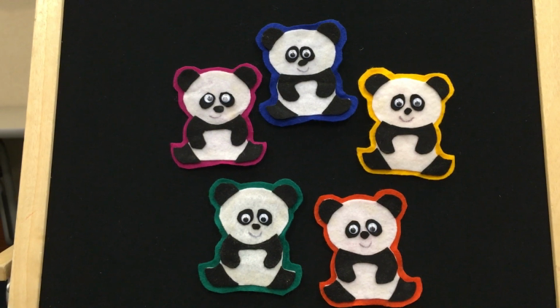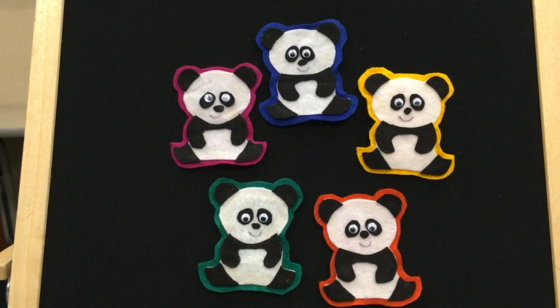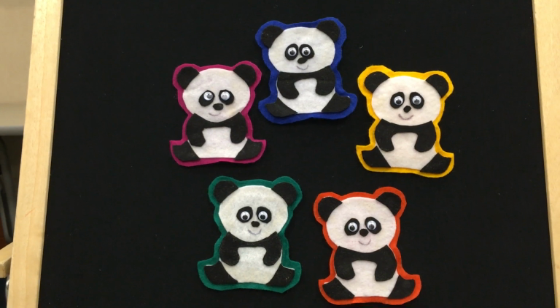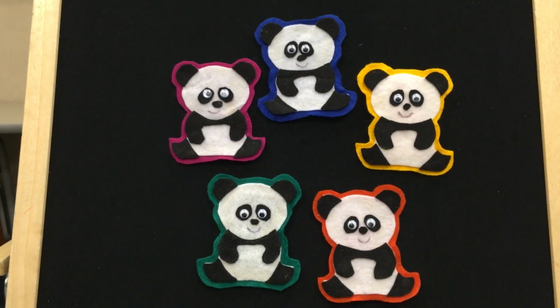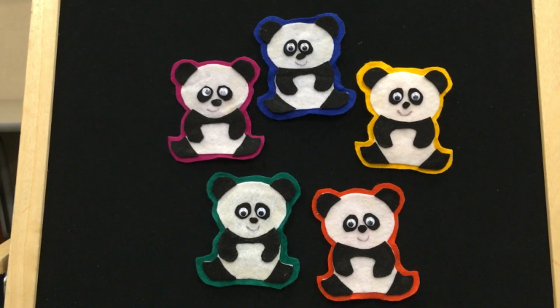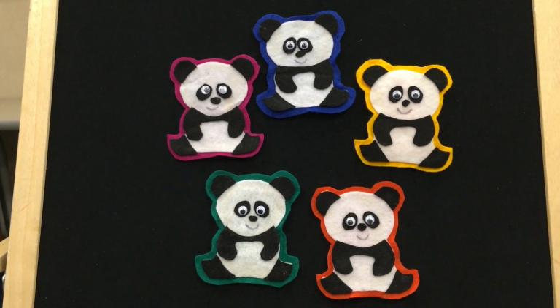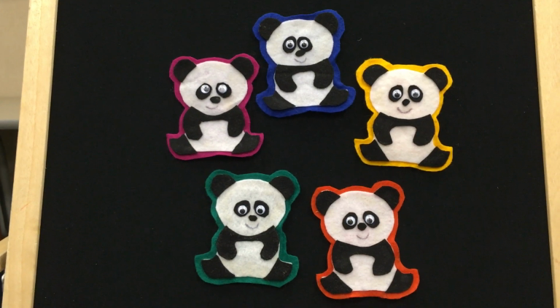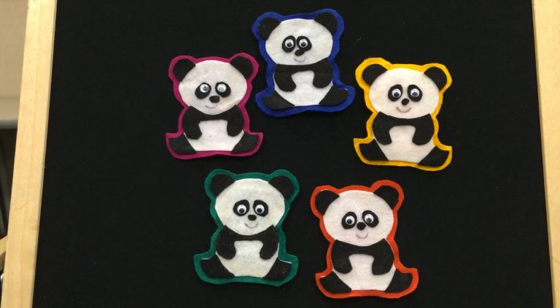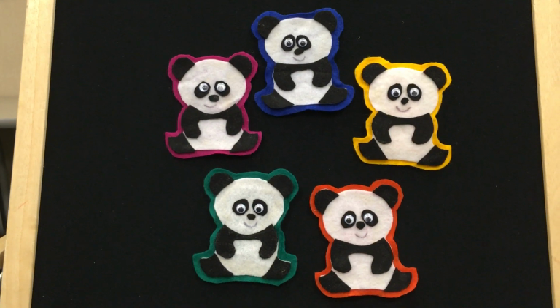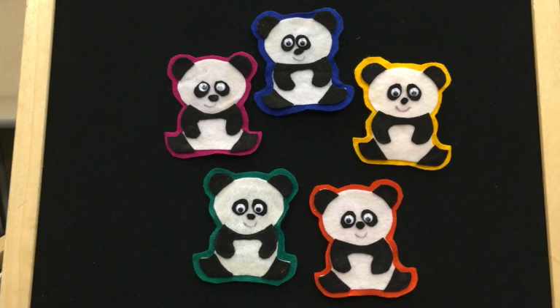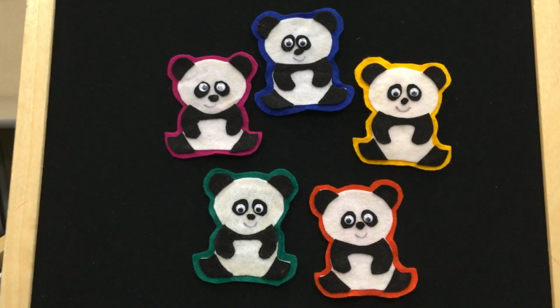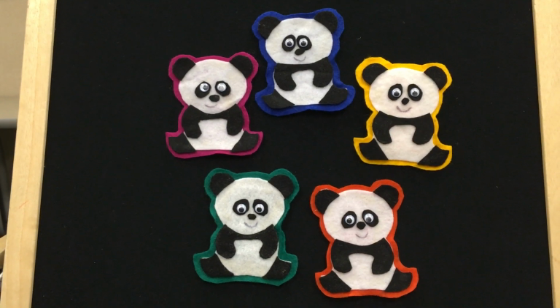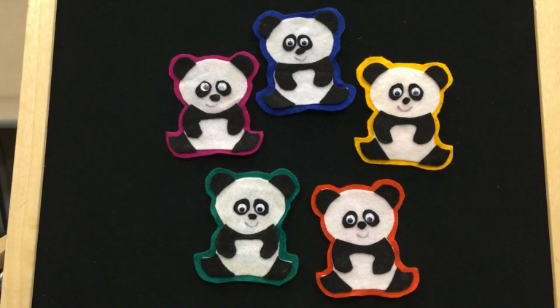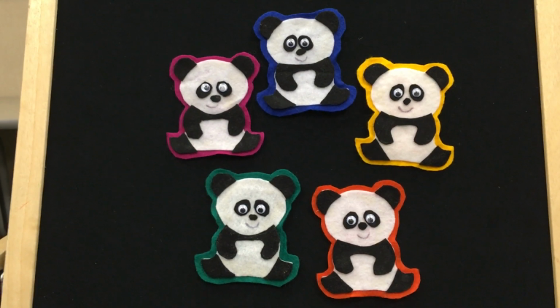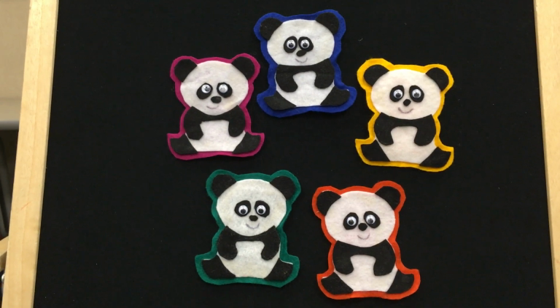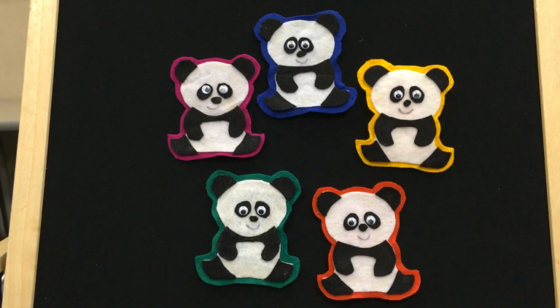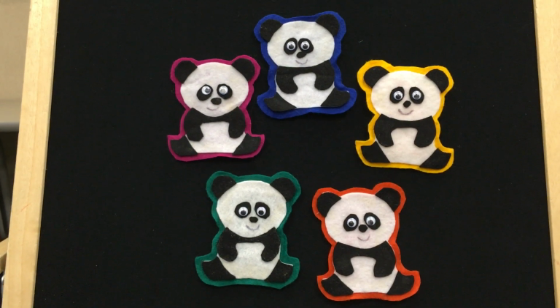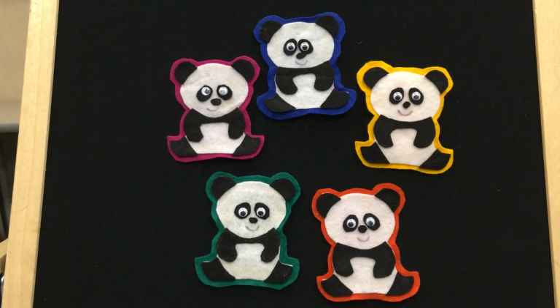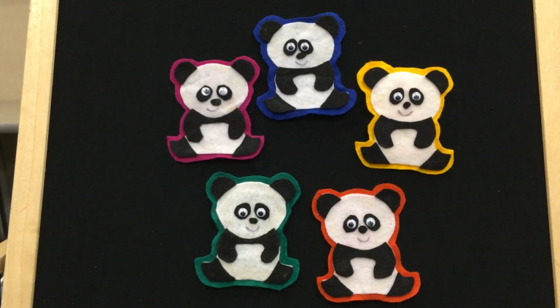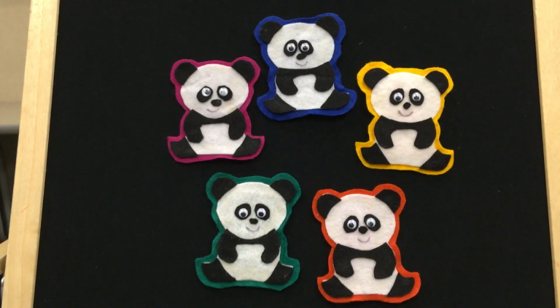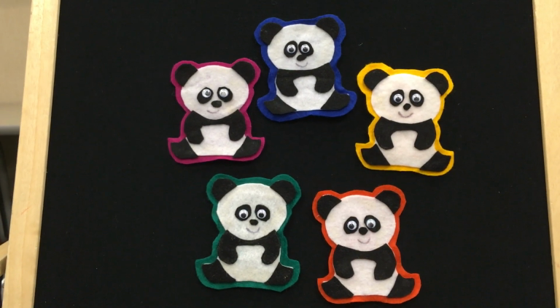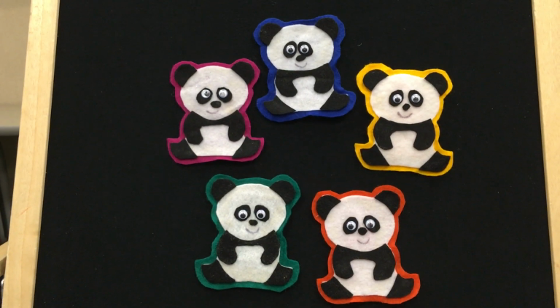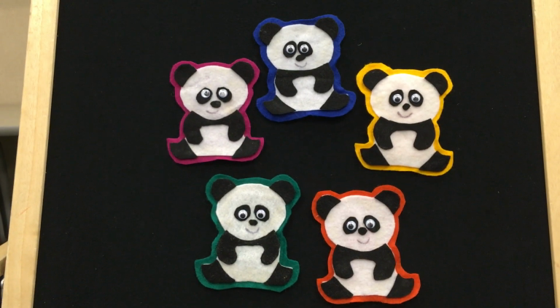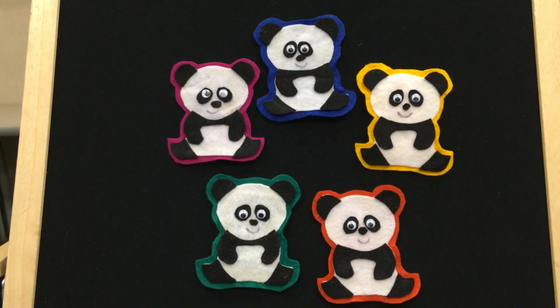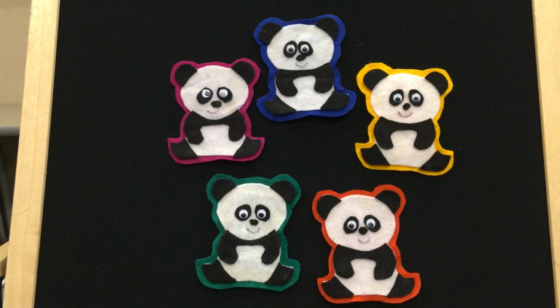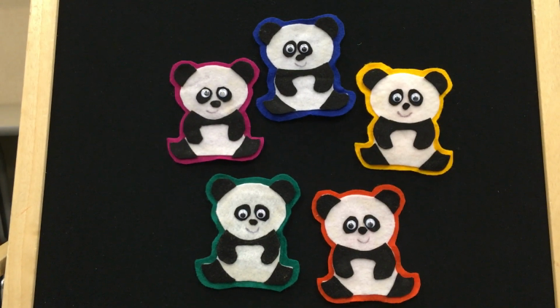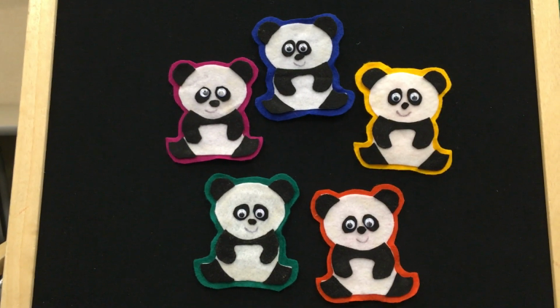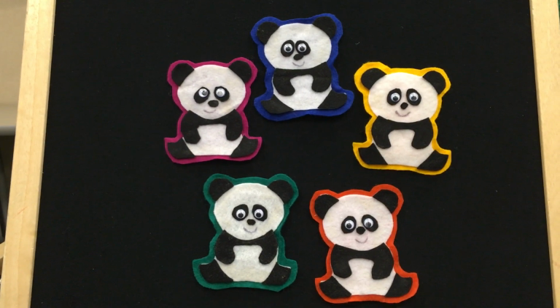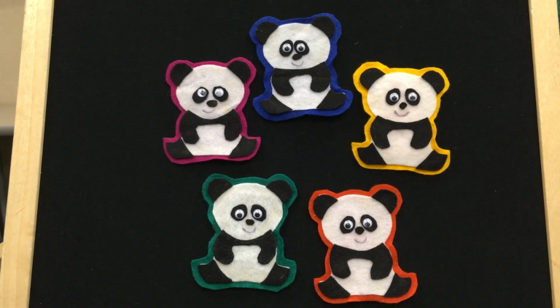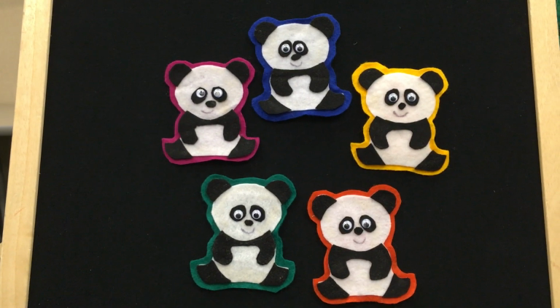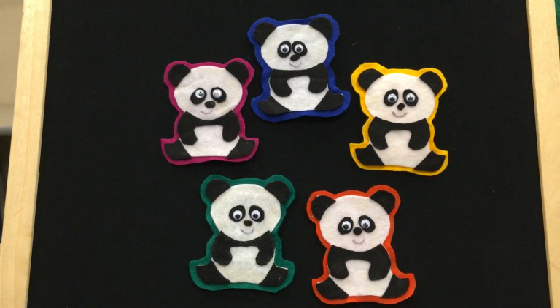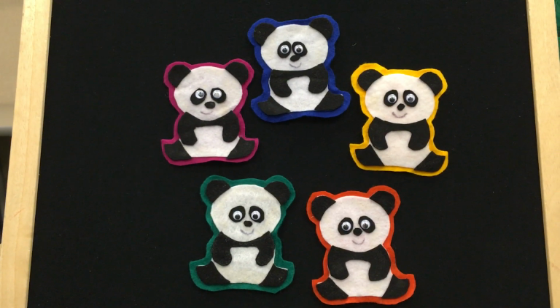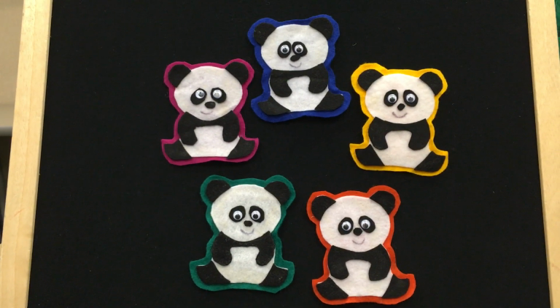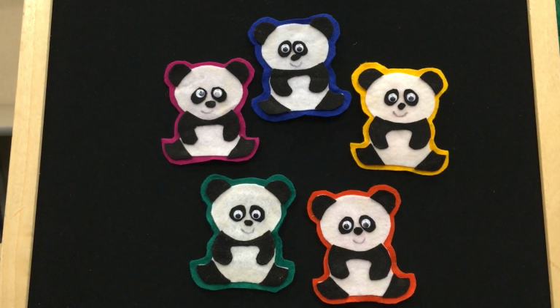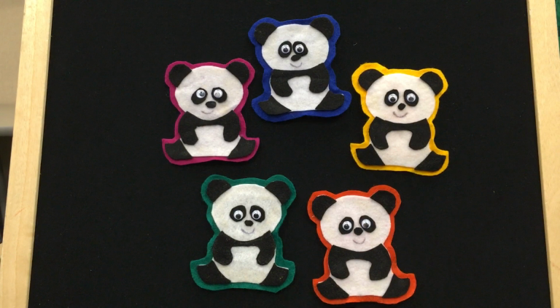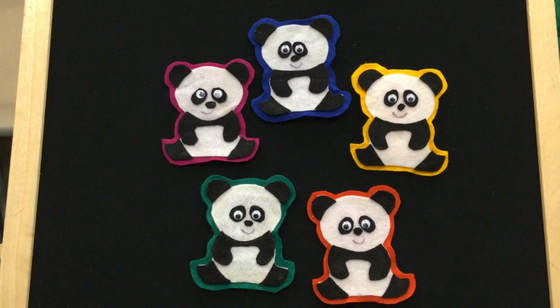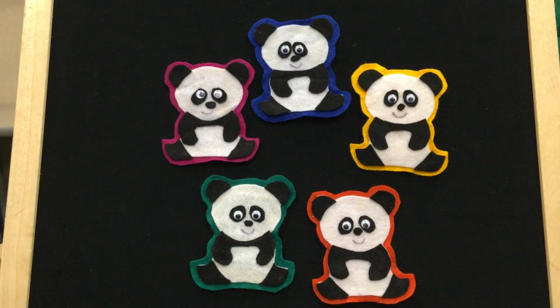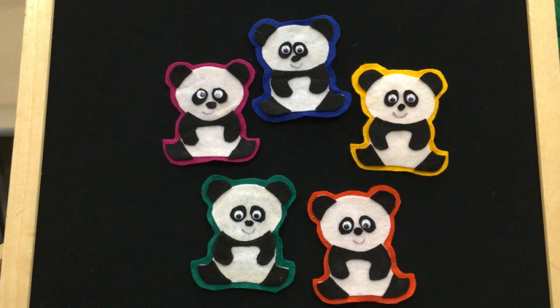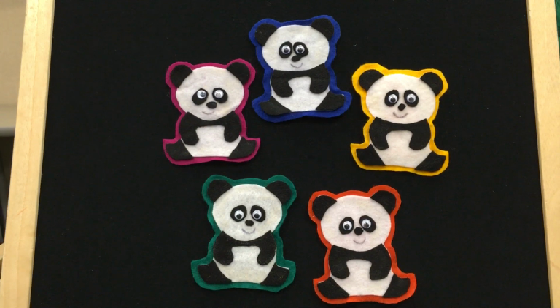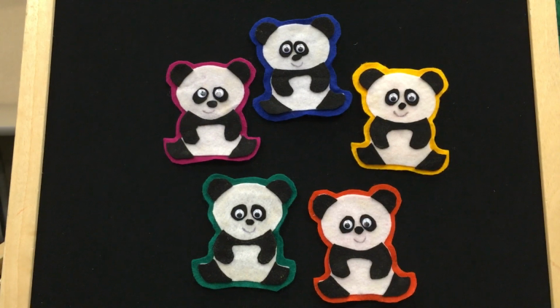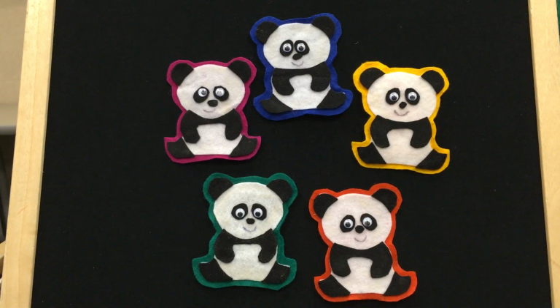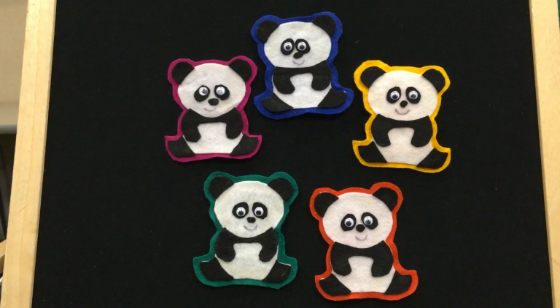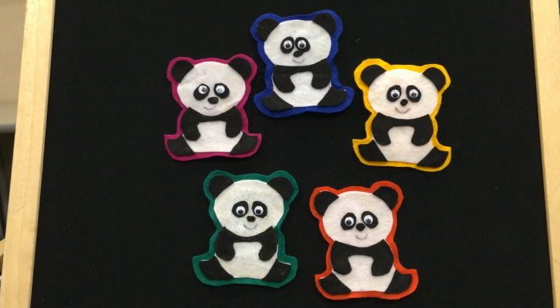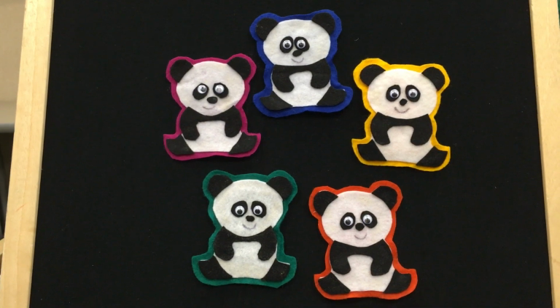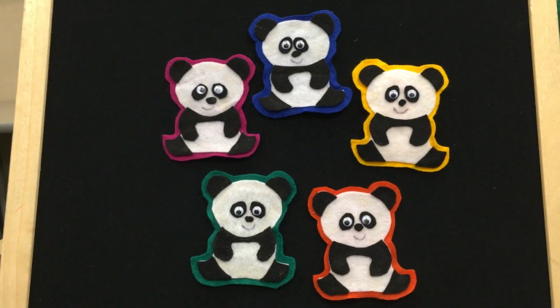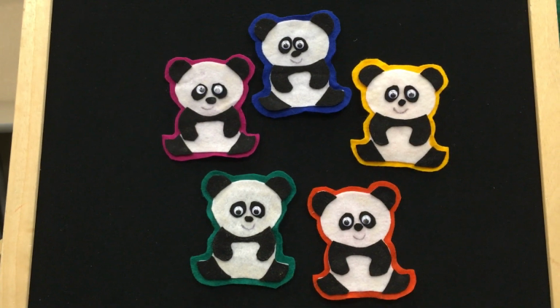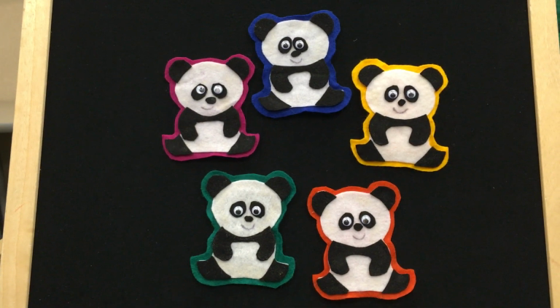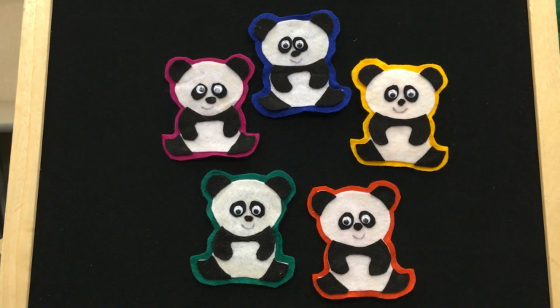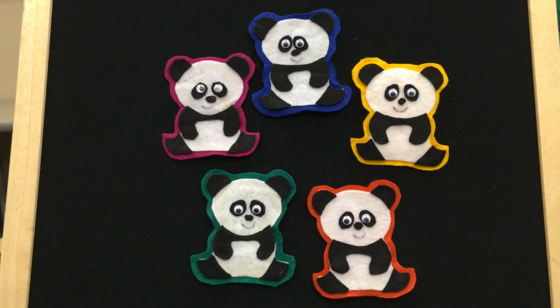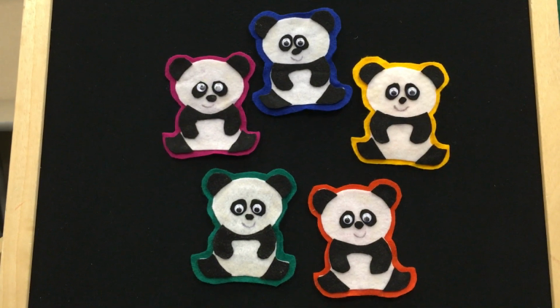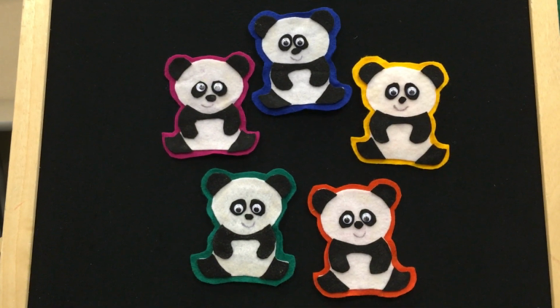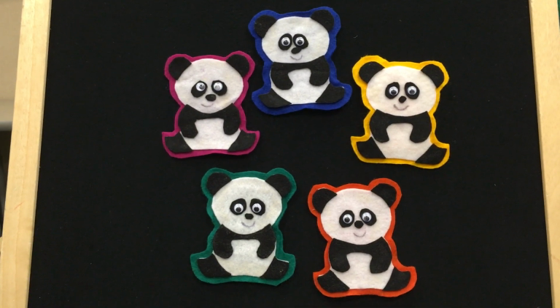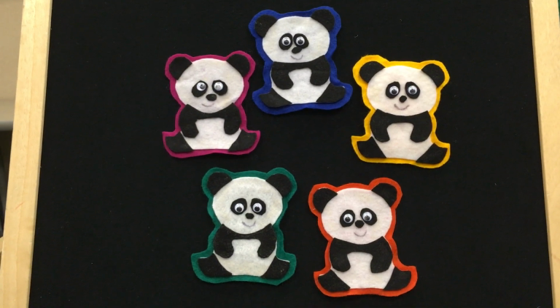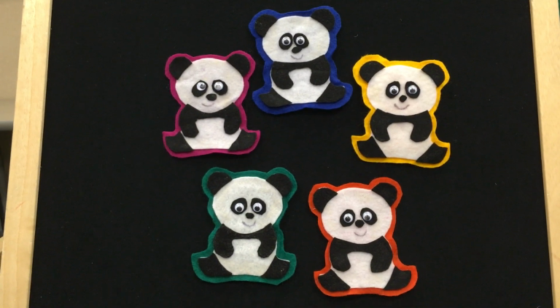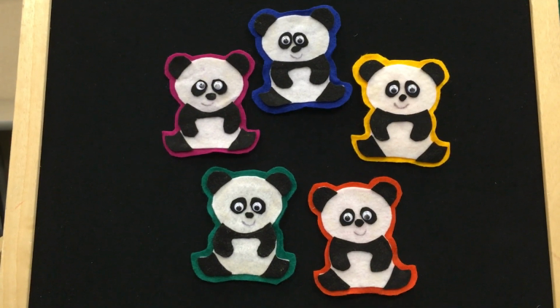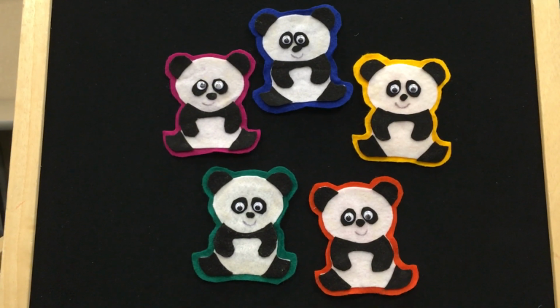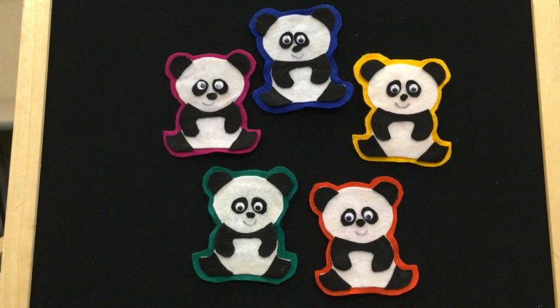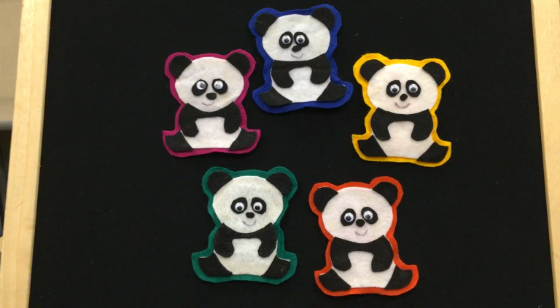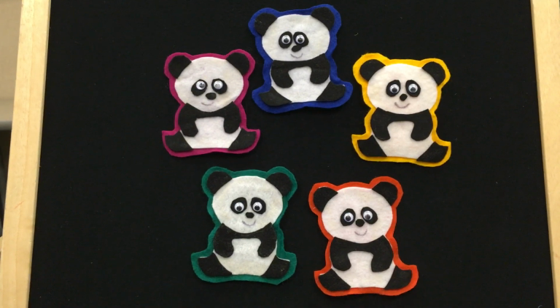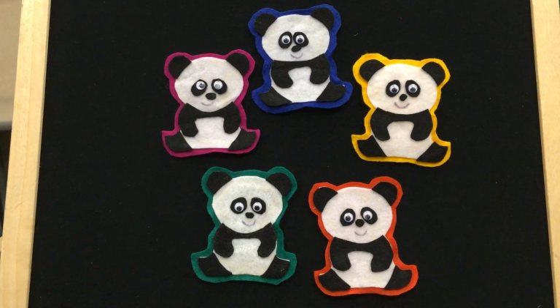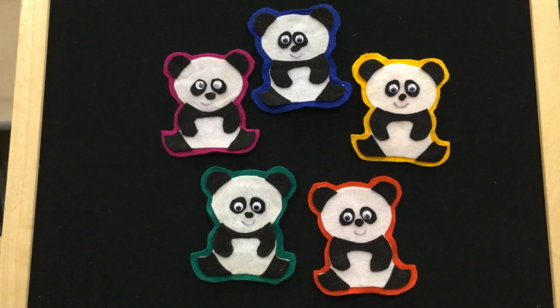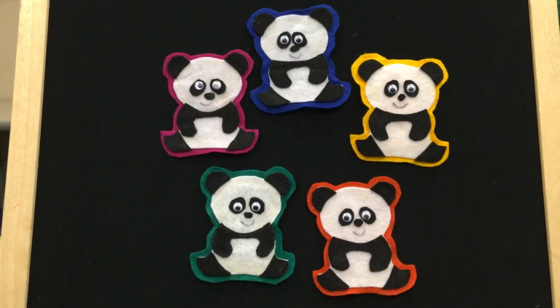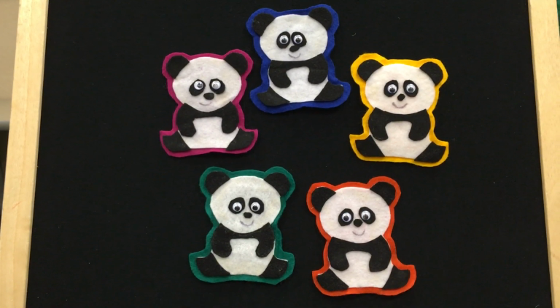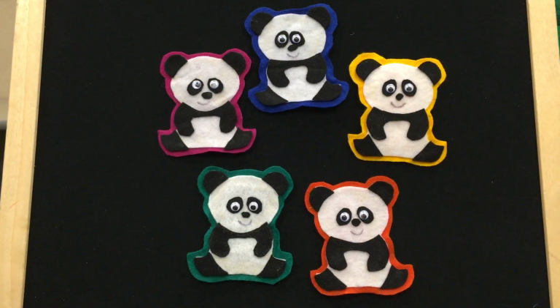Five fuzzy pandas eating bamboo. They chomp, chomp, chomp, and they chew, chew, chew.